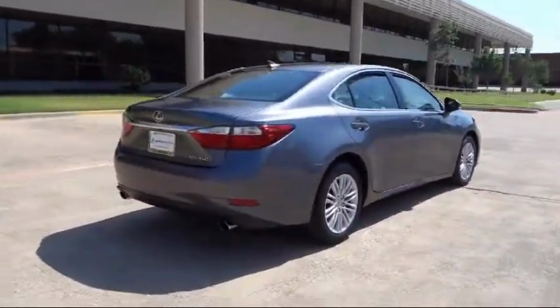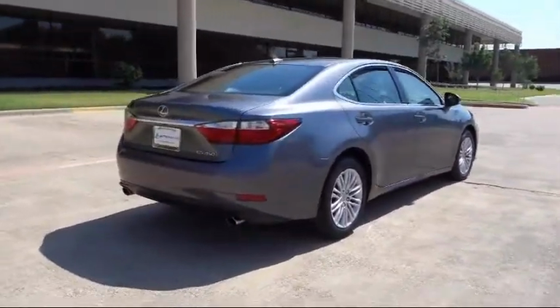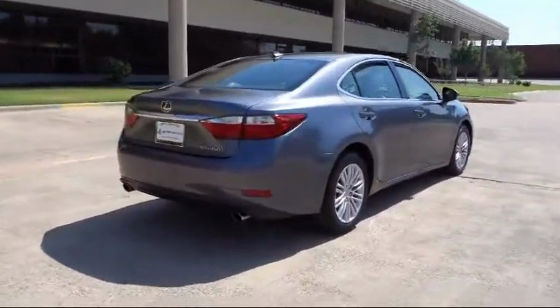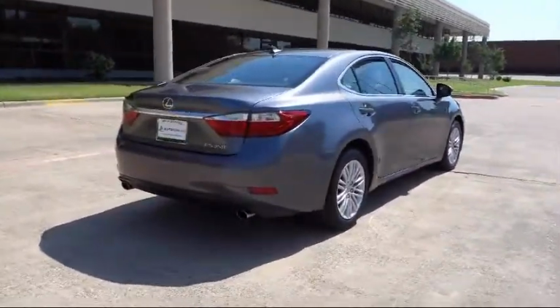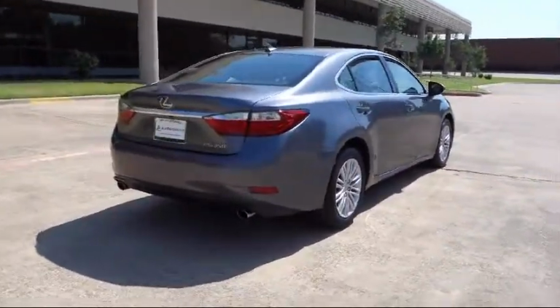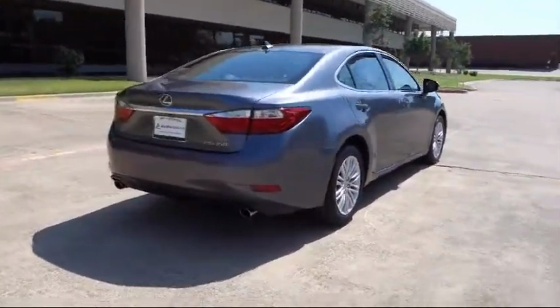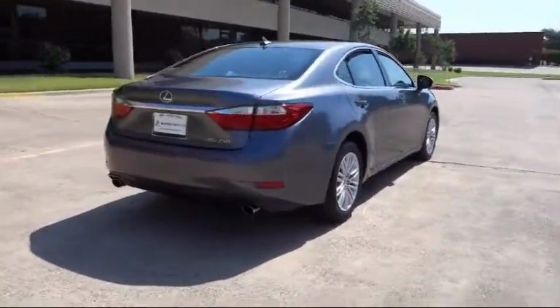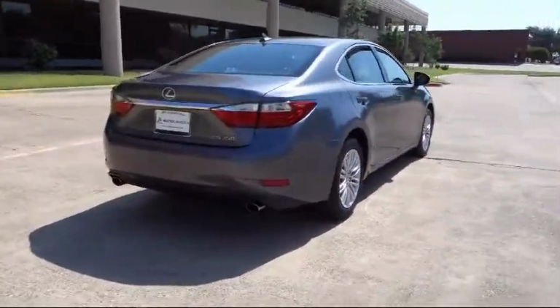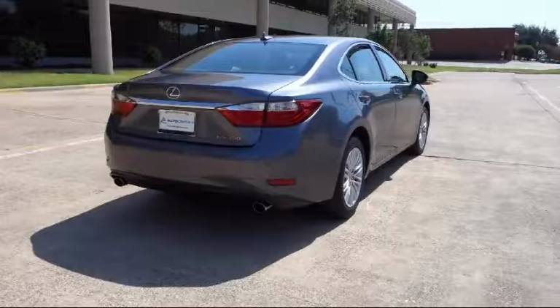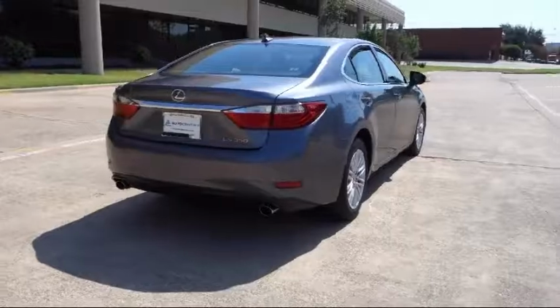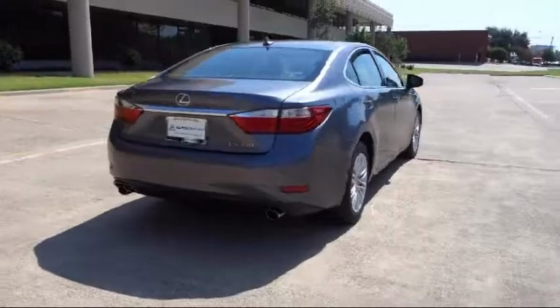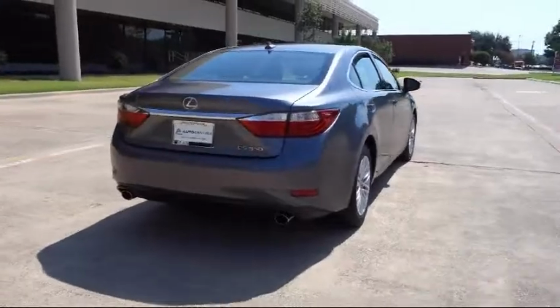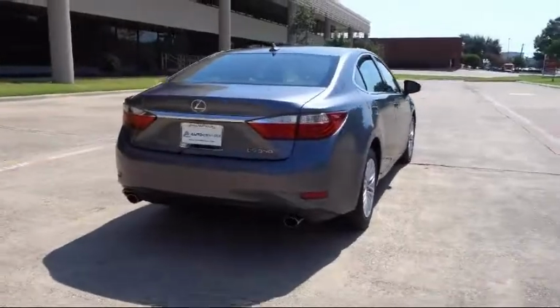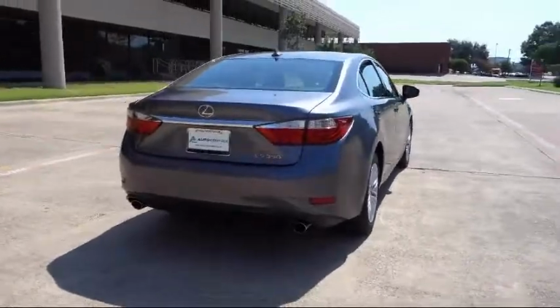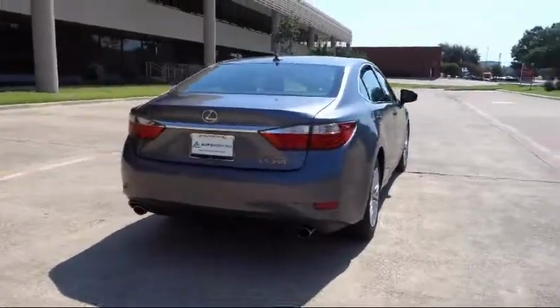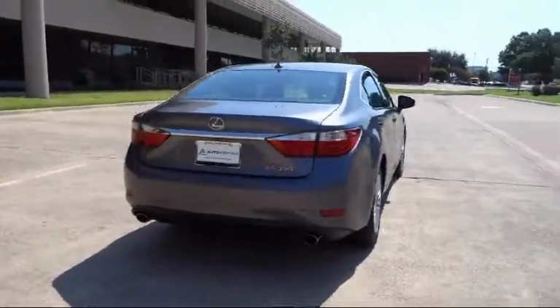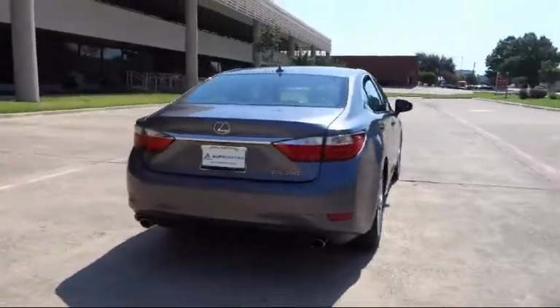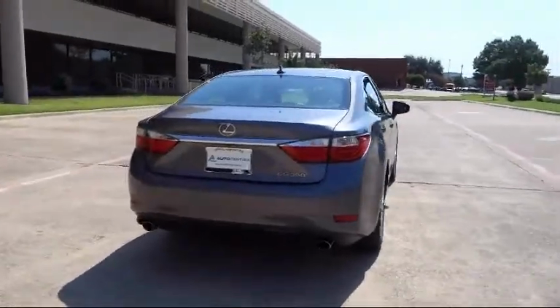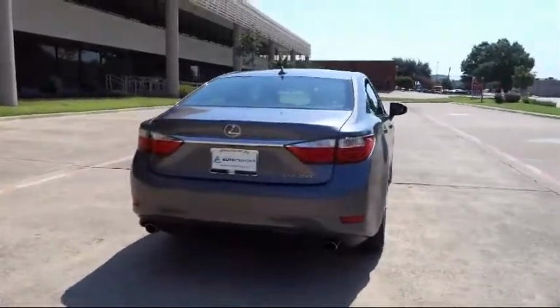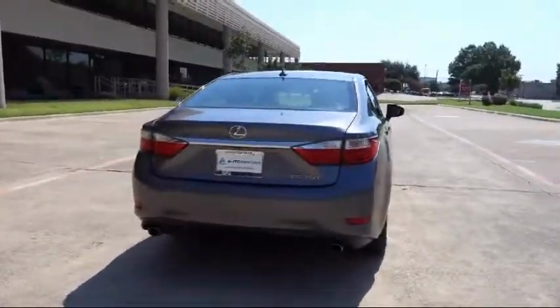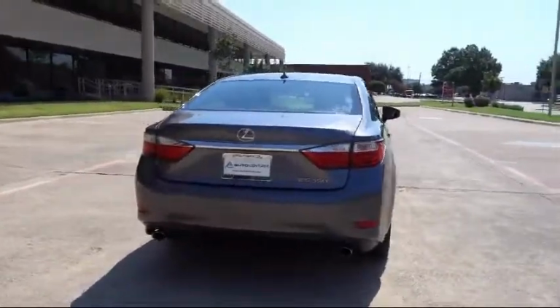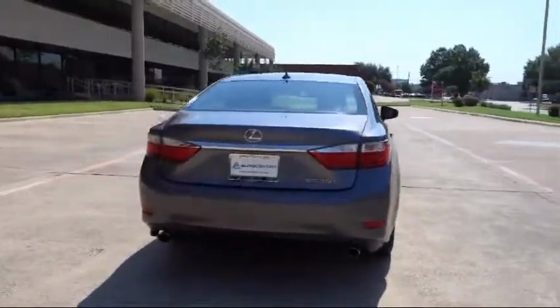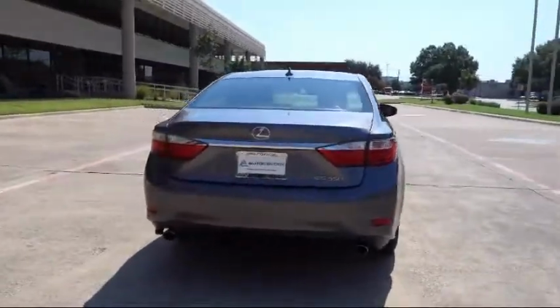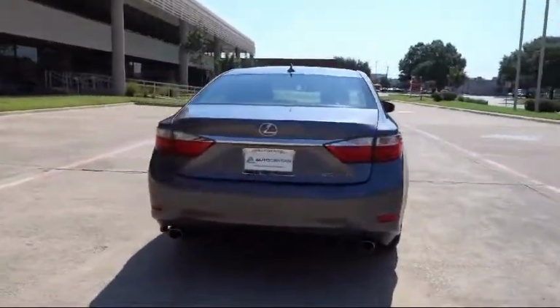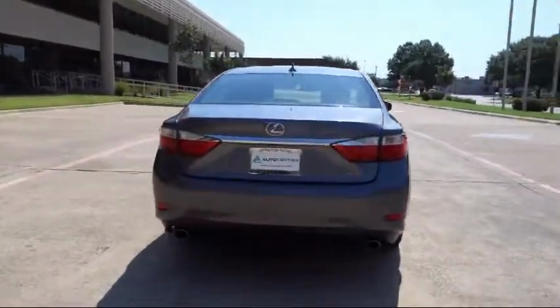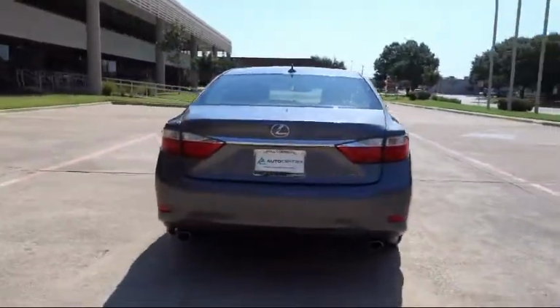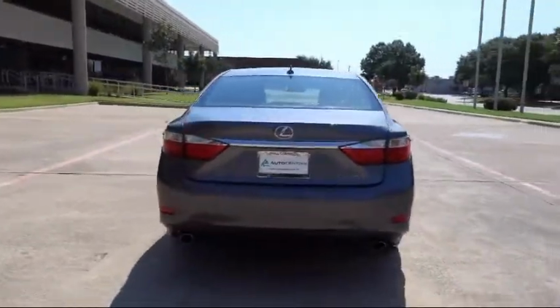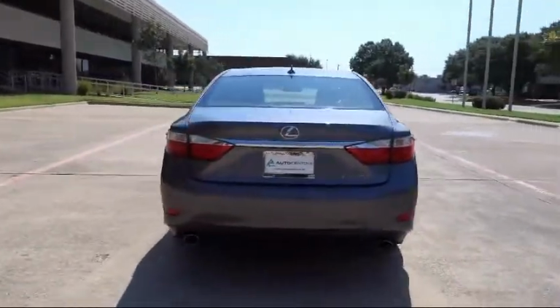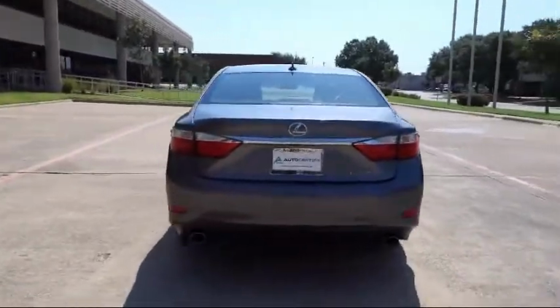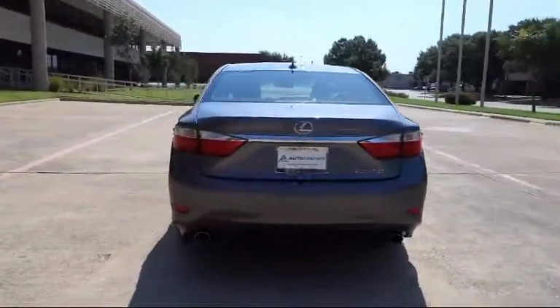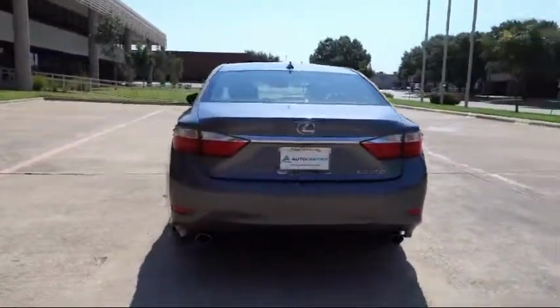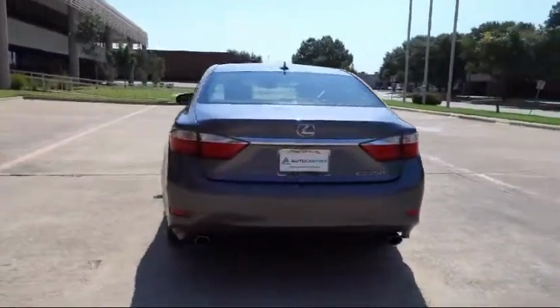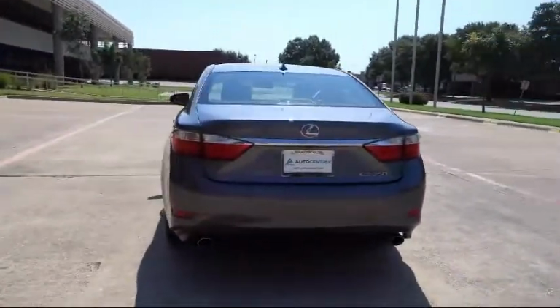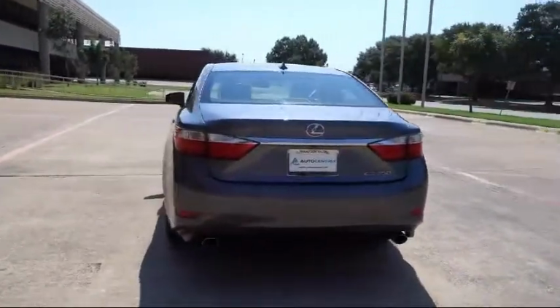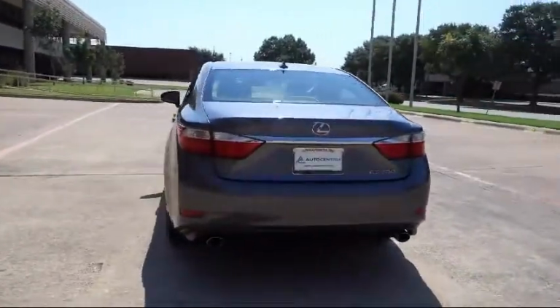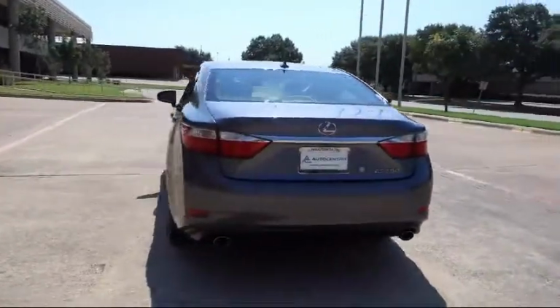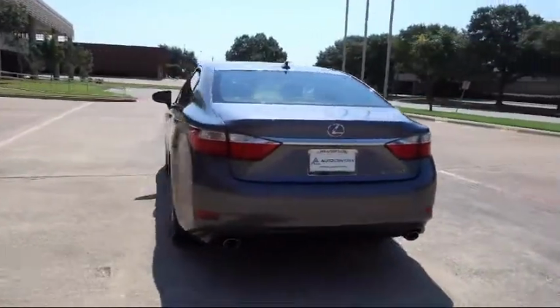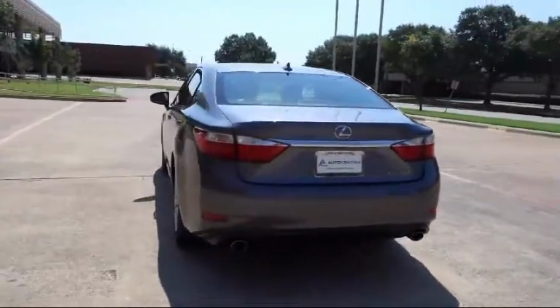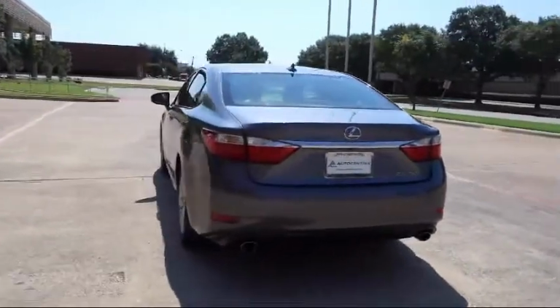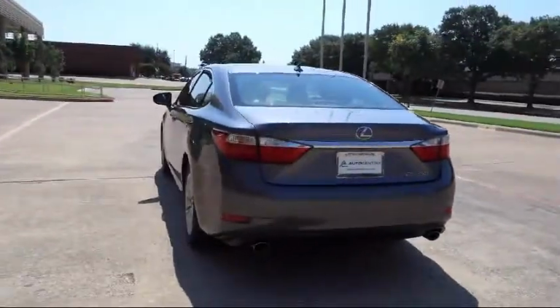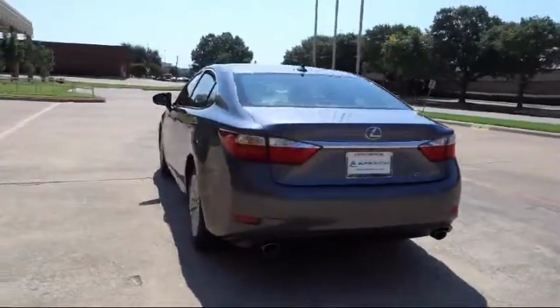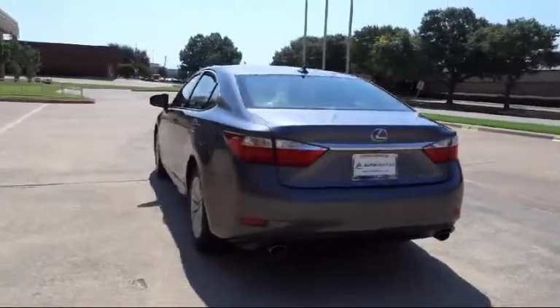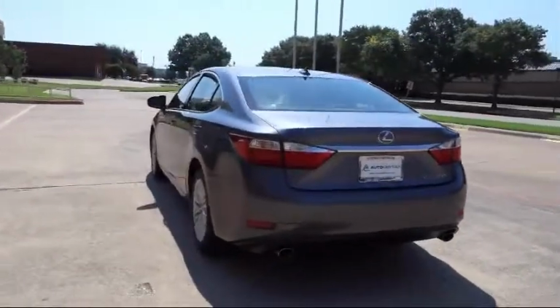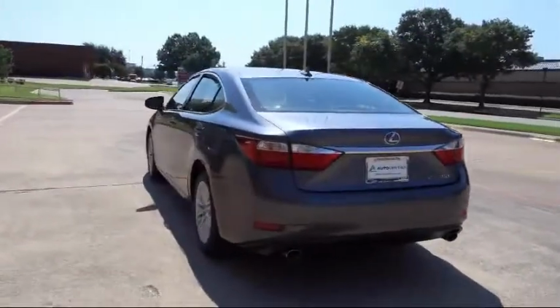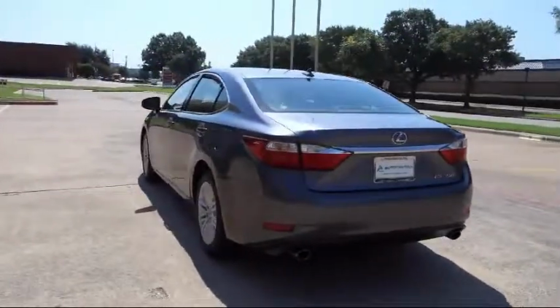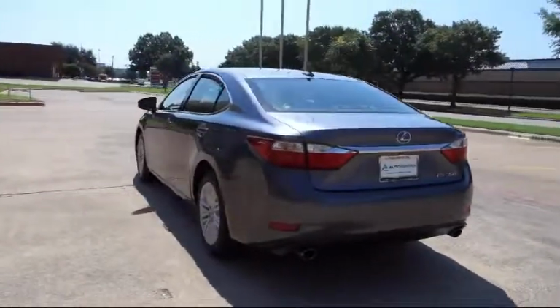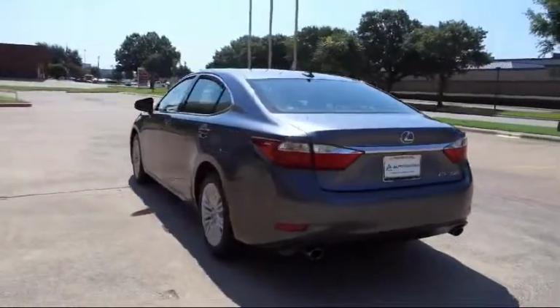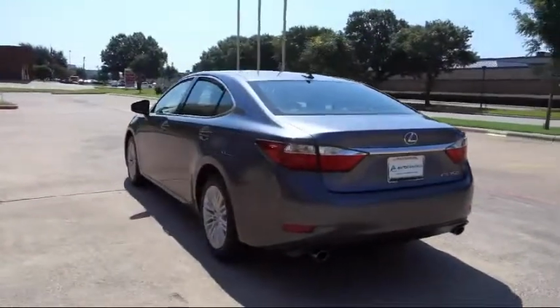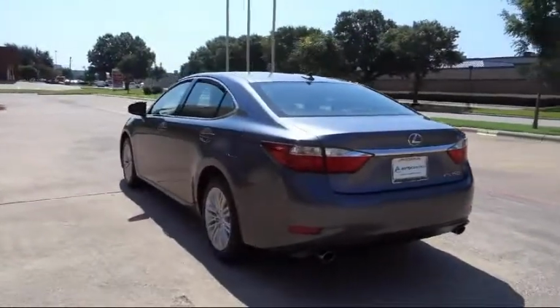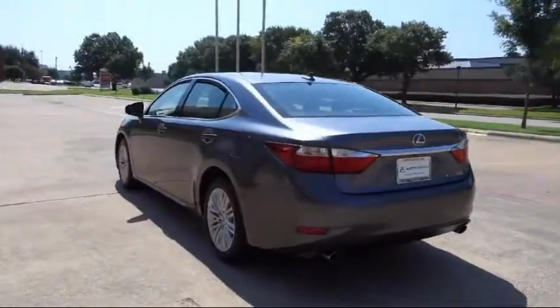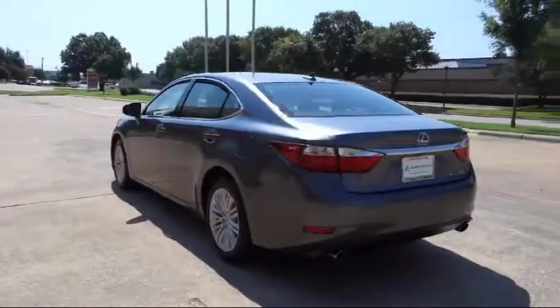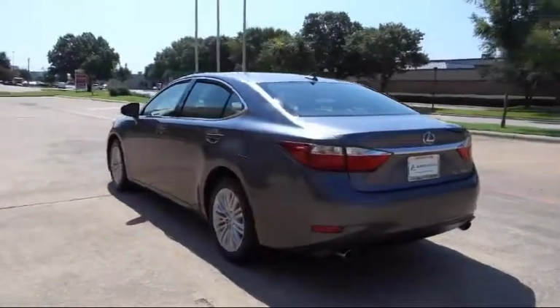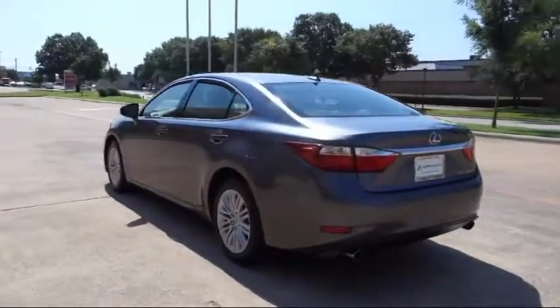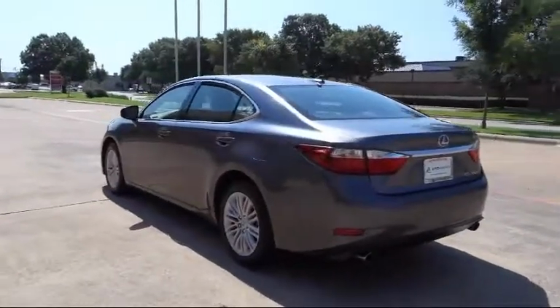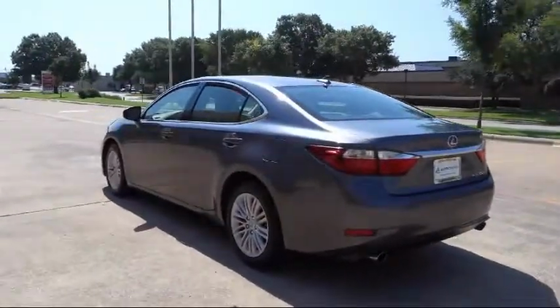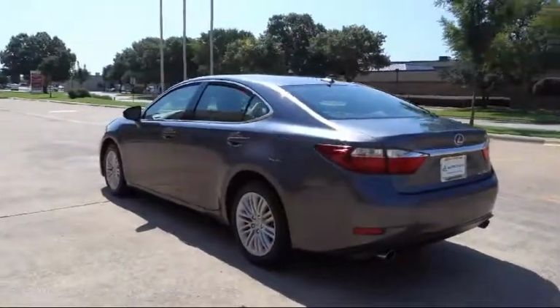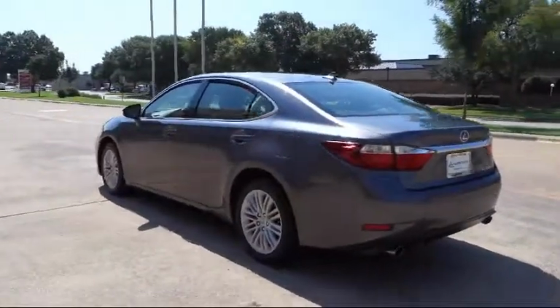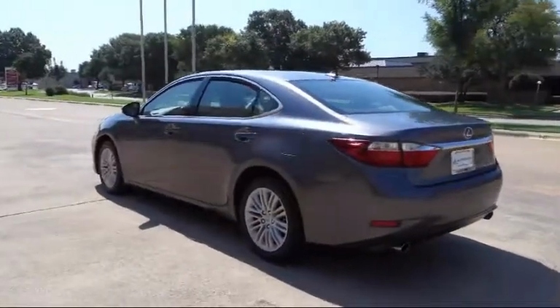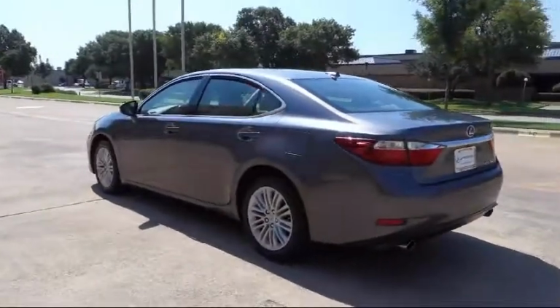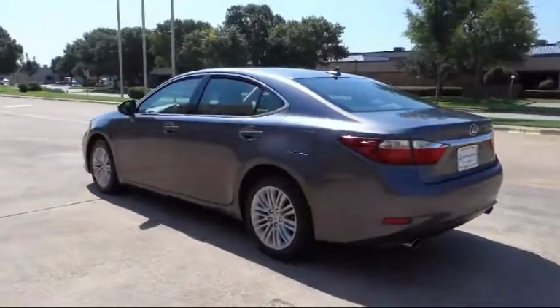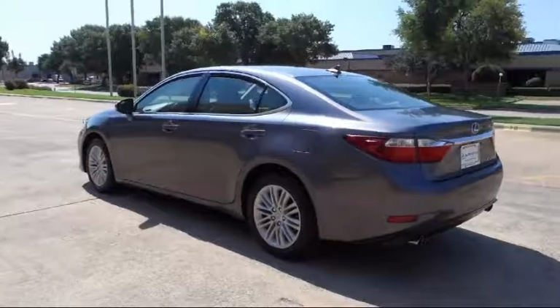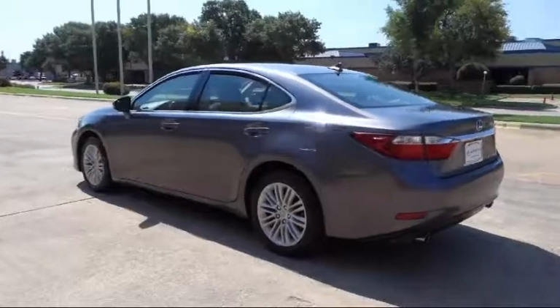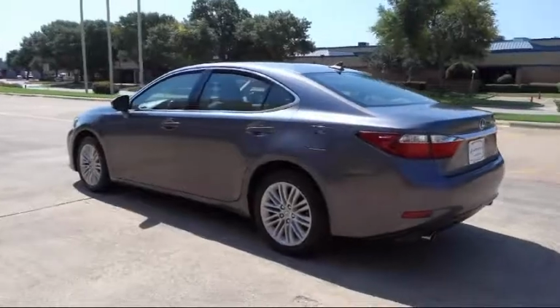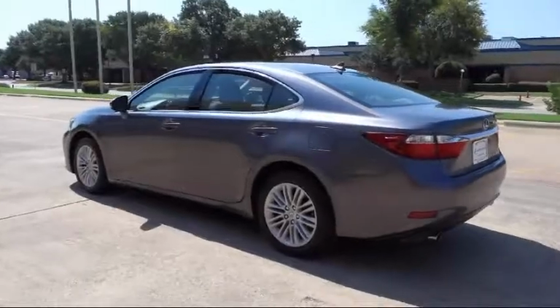Cruise Control, Fog Lights, Anti-Lock Braking, and has less than 60,000 miles on the odometer.